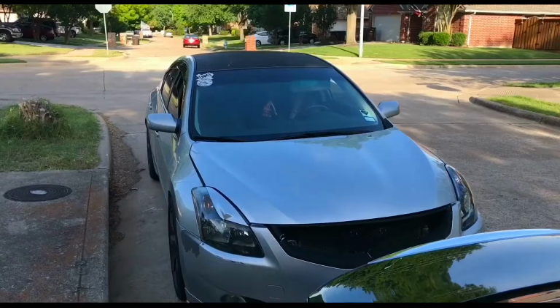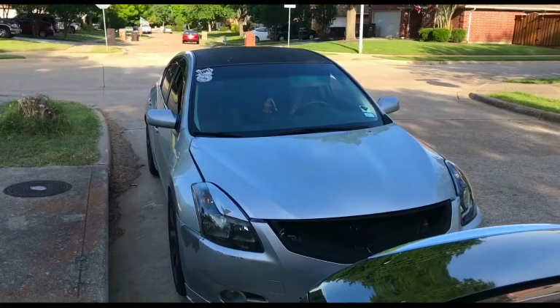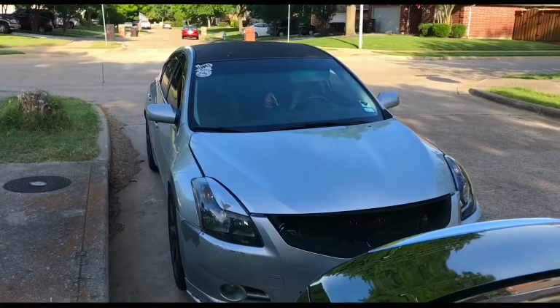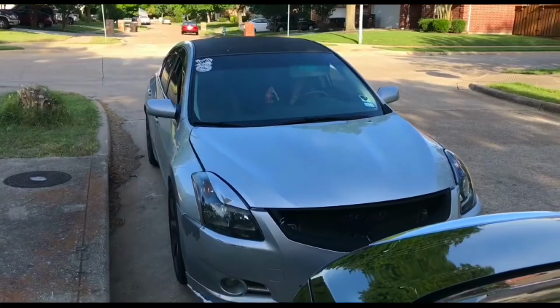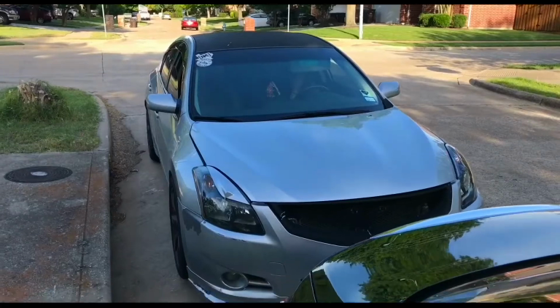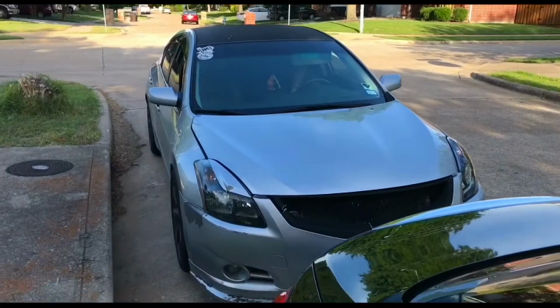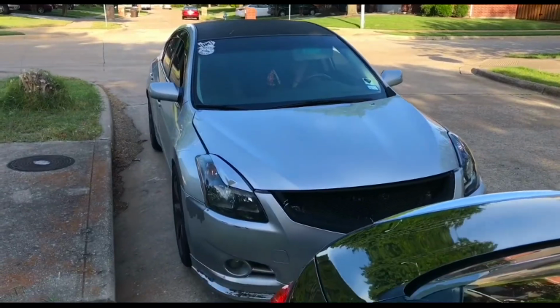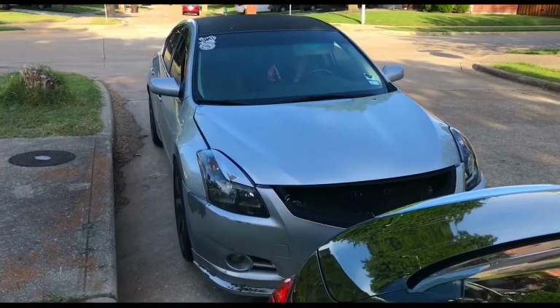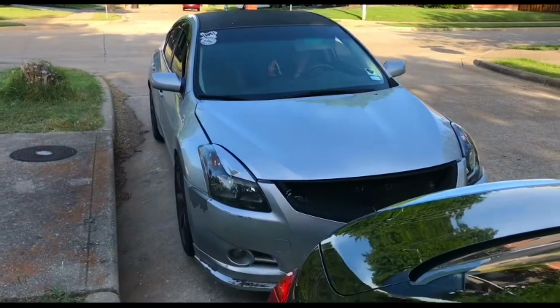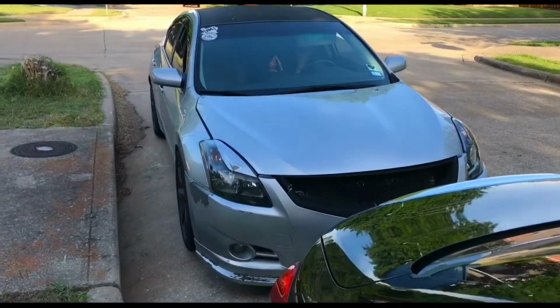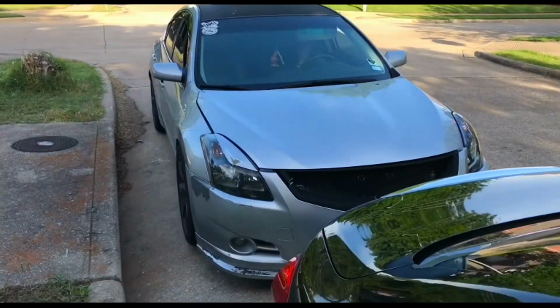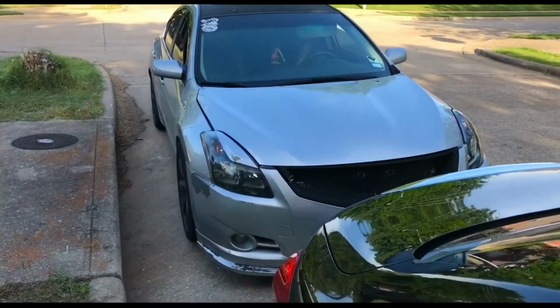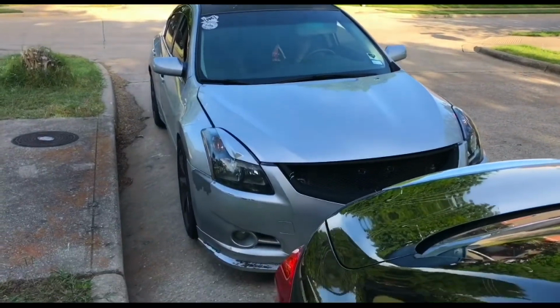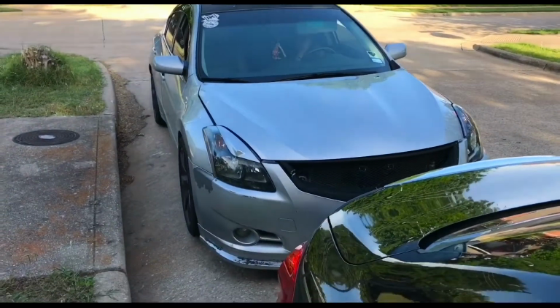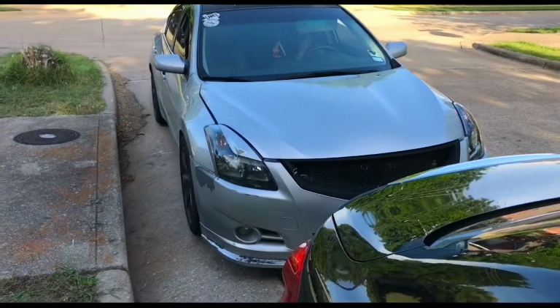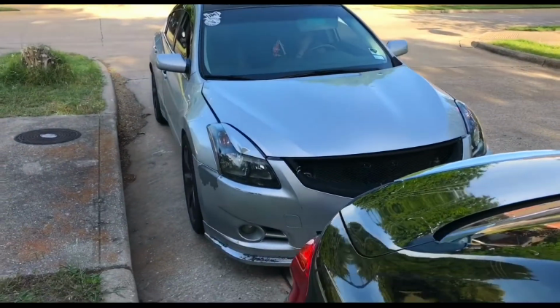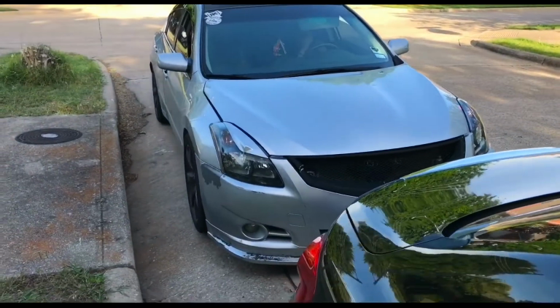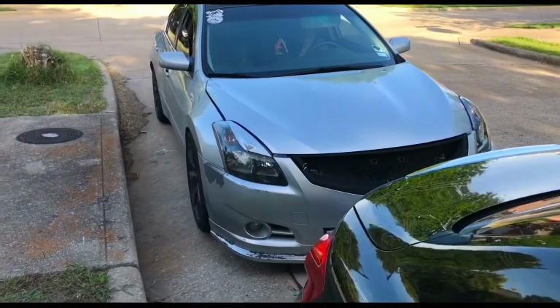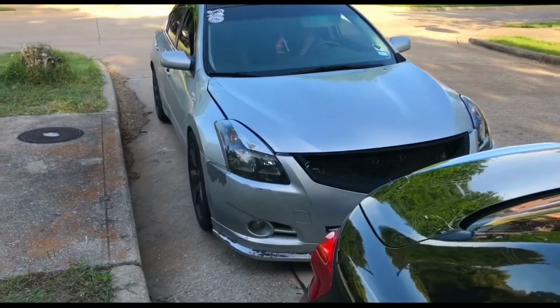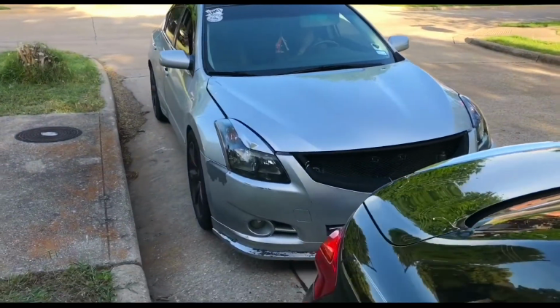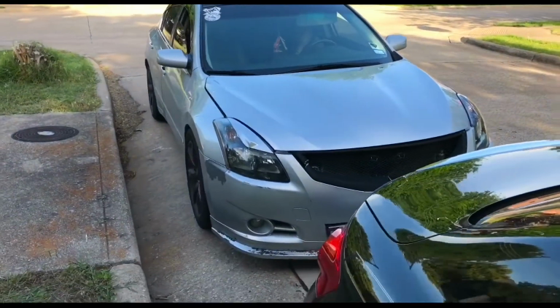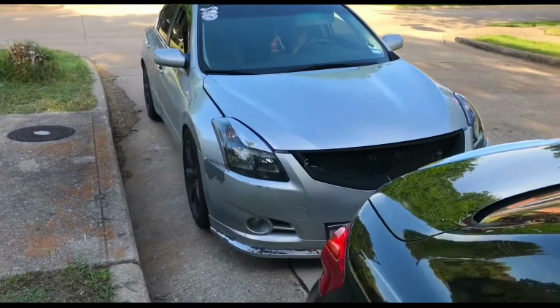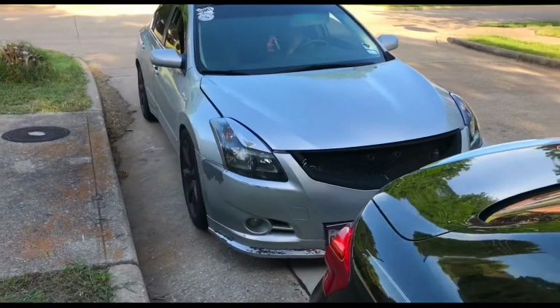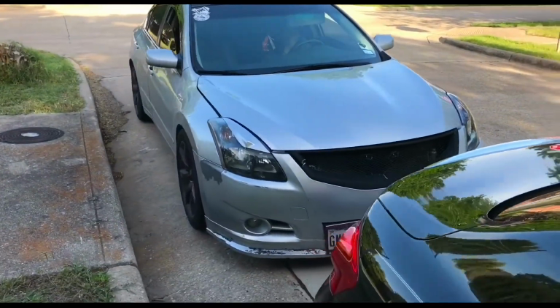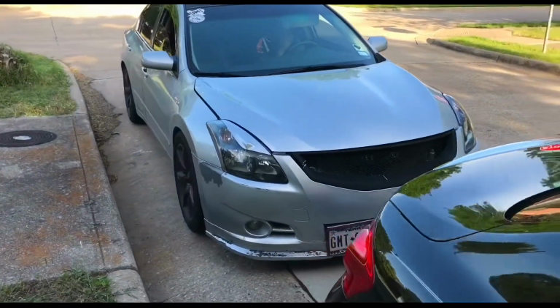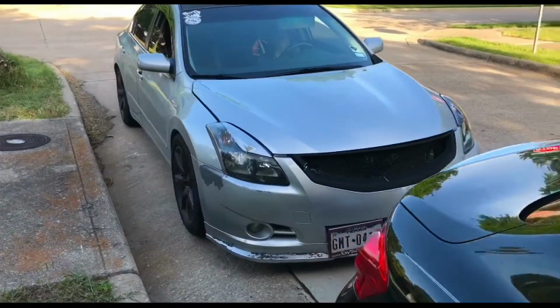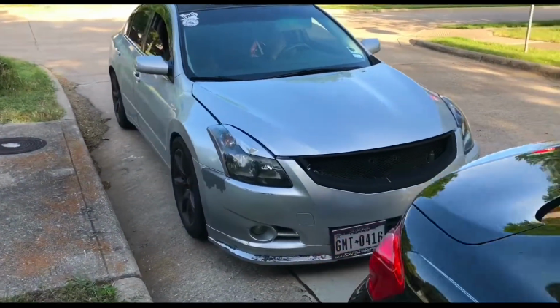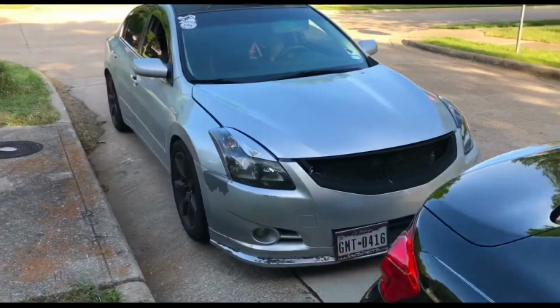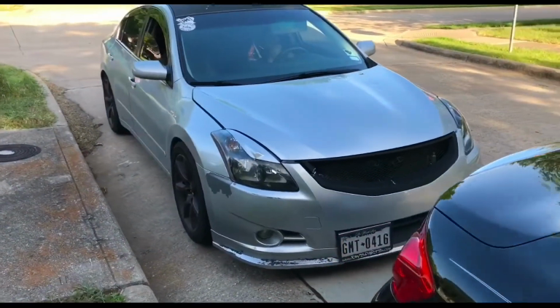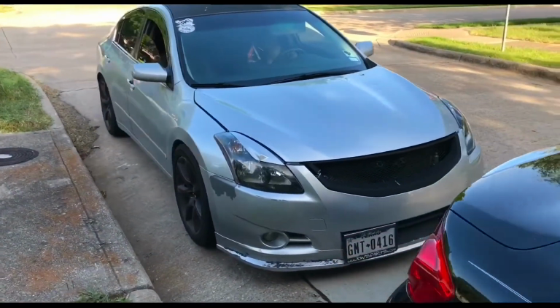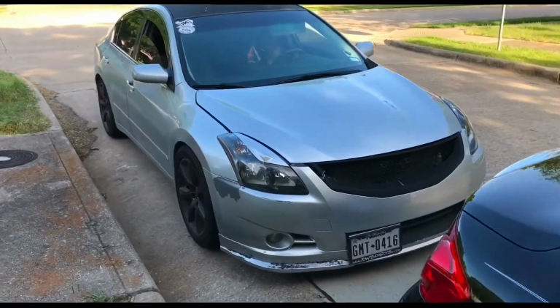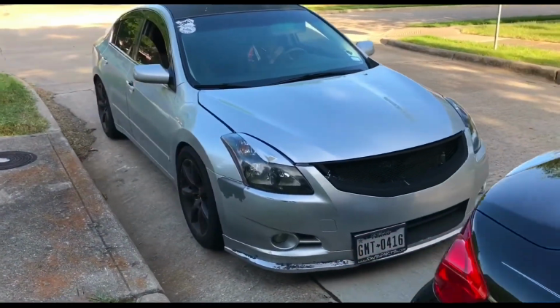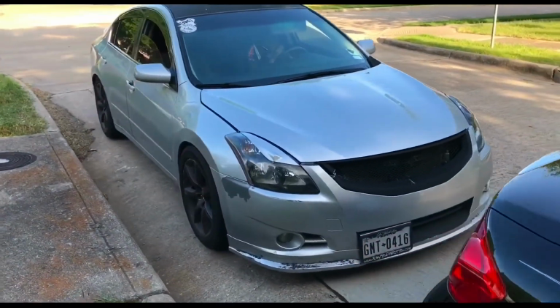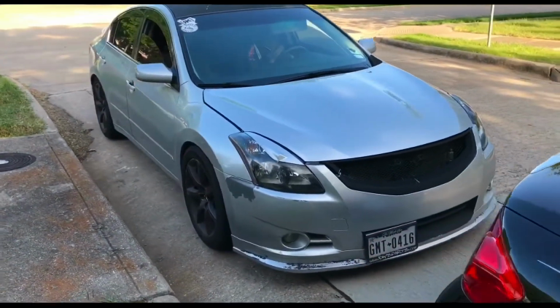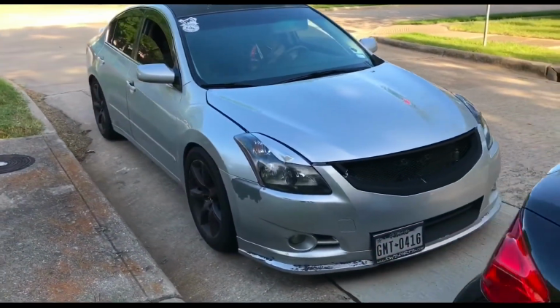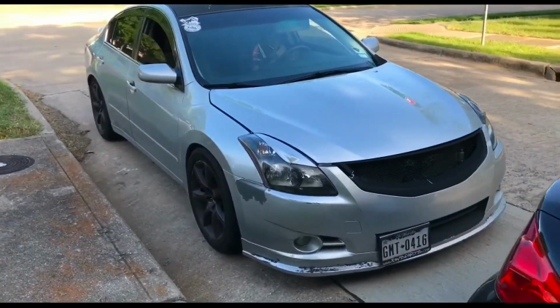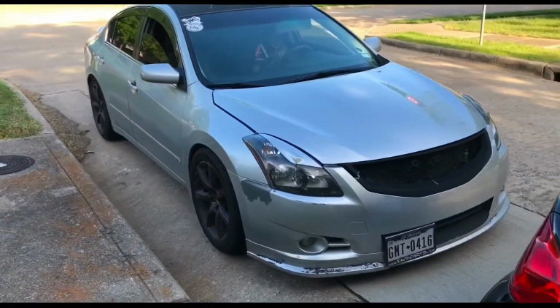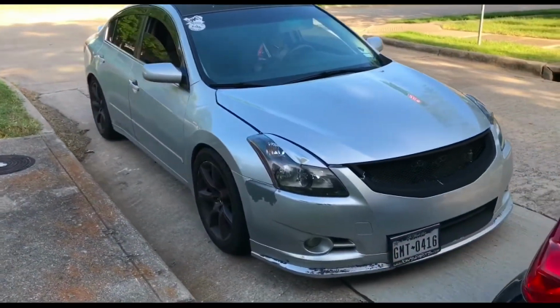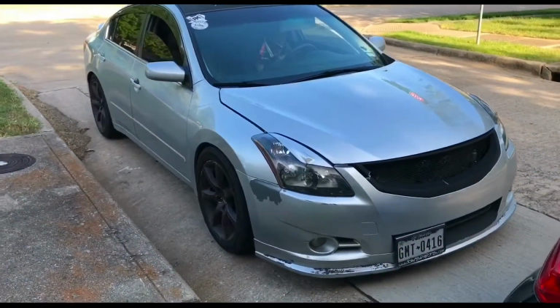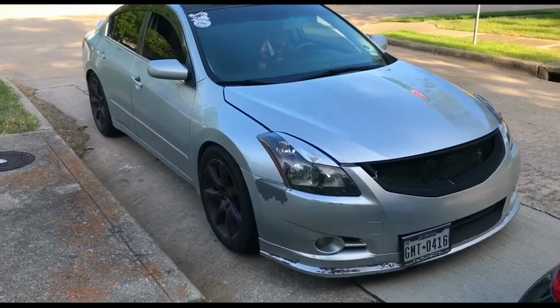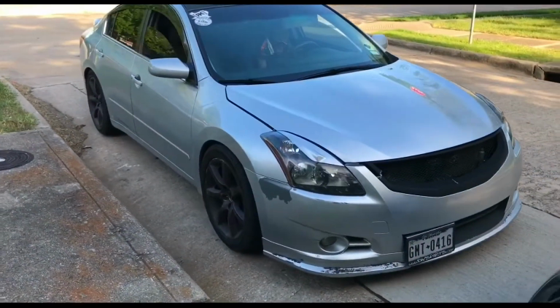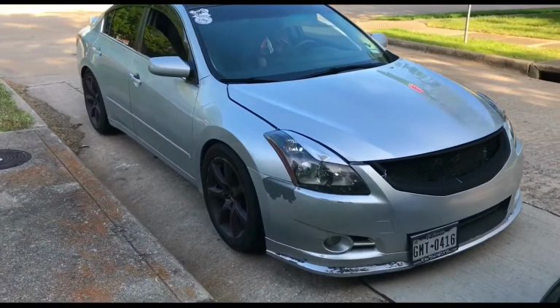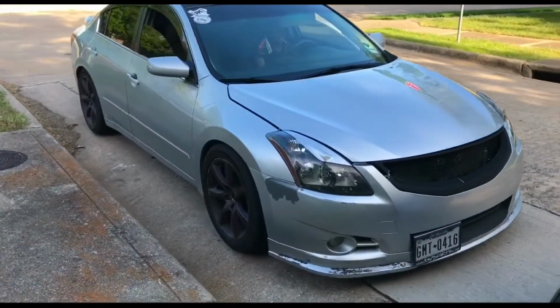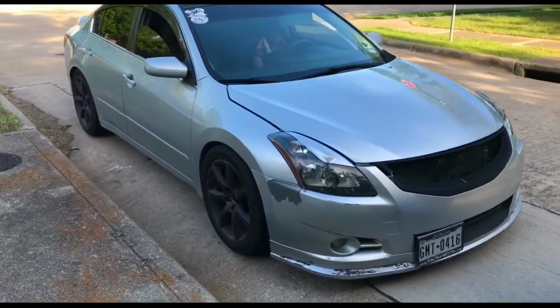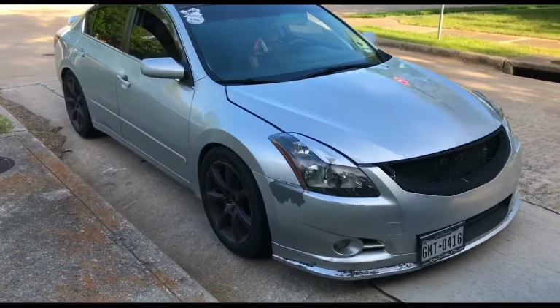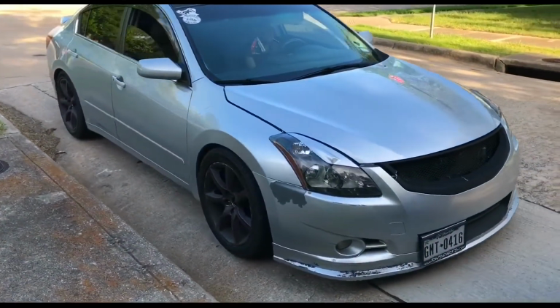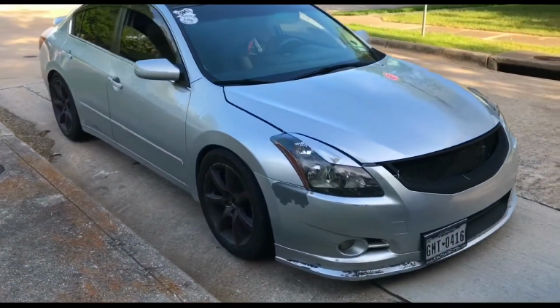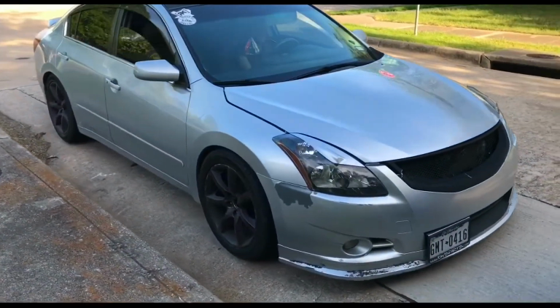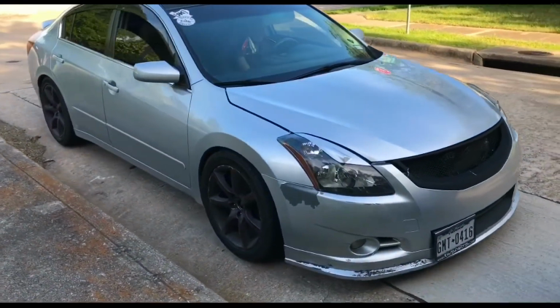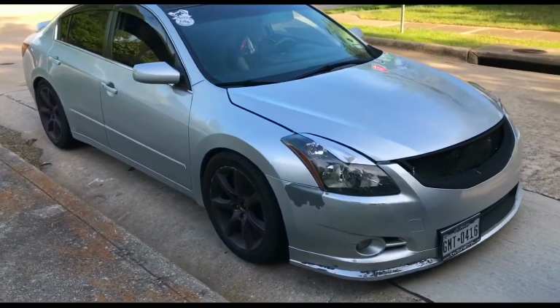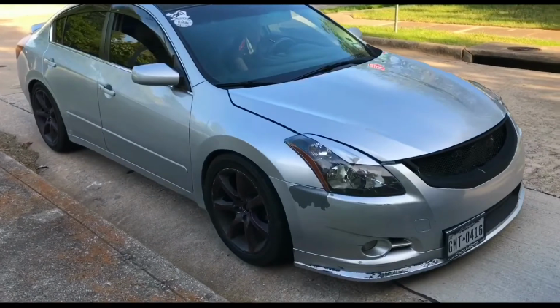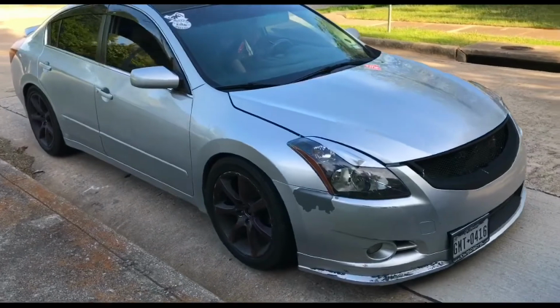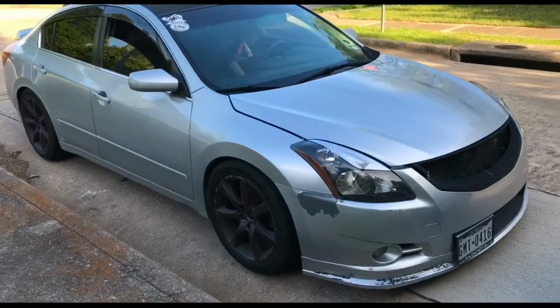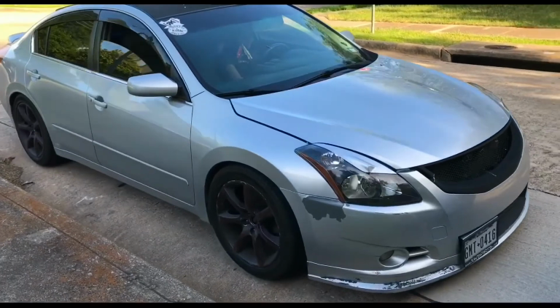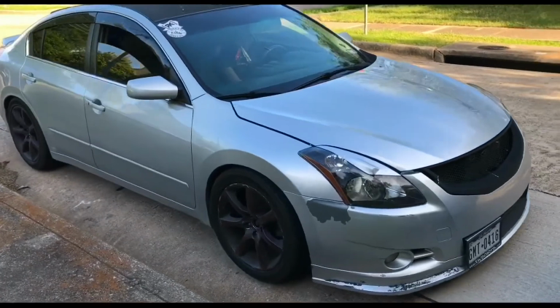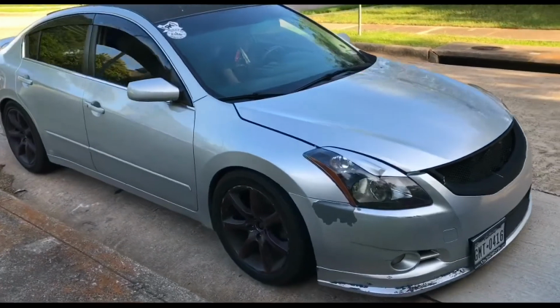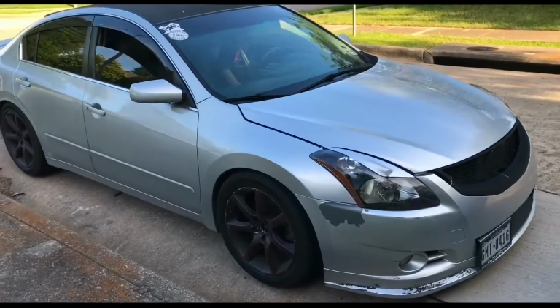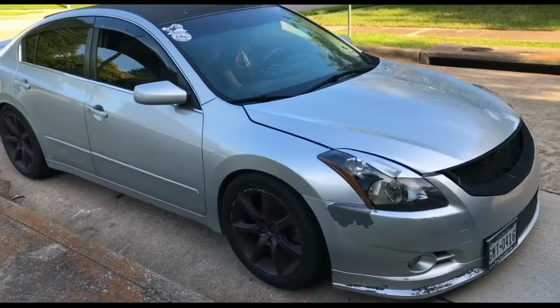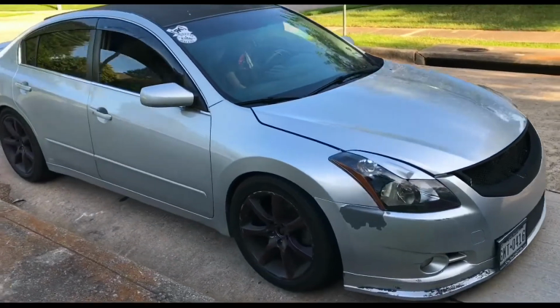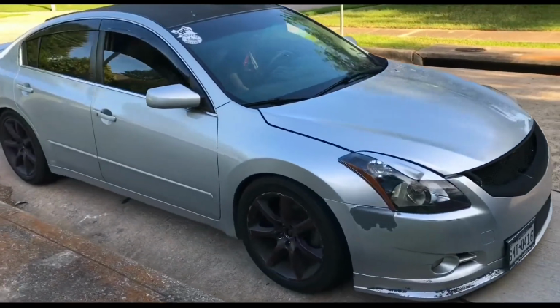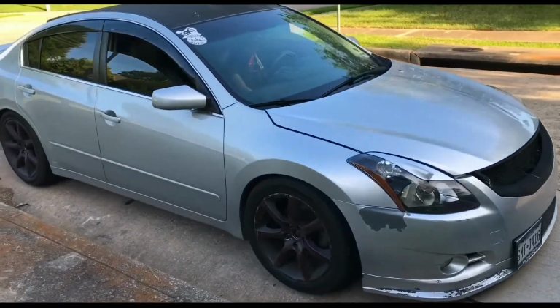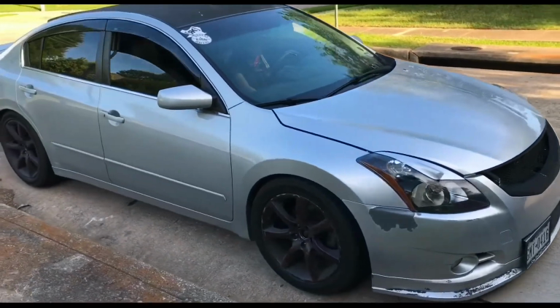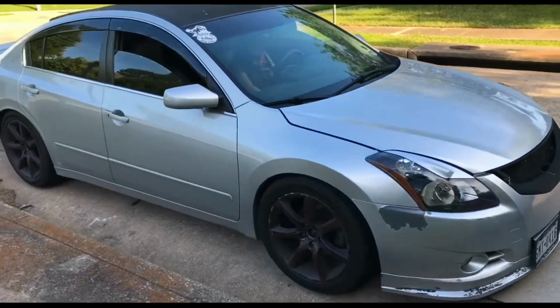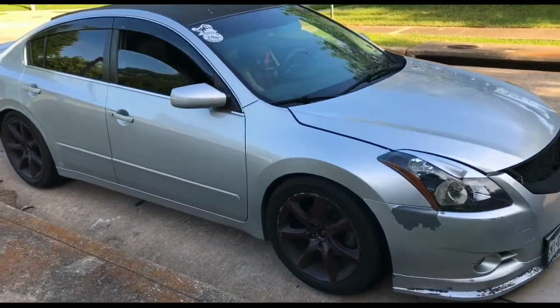What's going on guys, welcome back to another video. Today we're going to be spray painting my sister's G35 coupe wheels on her Altima, so stay tuned.